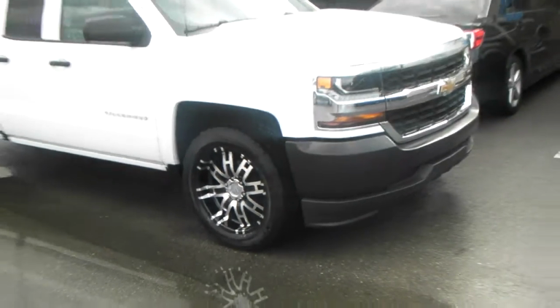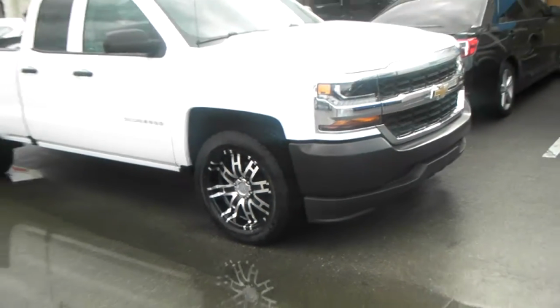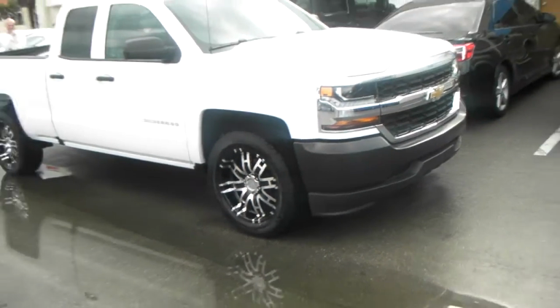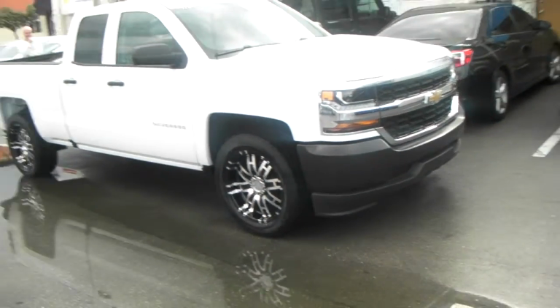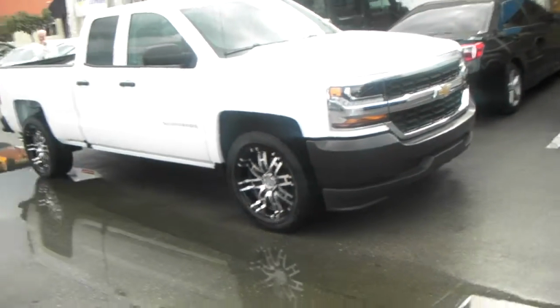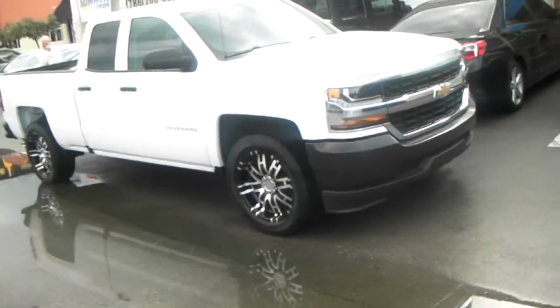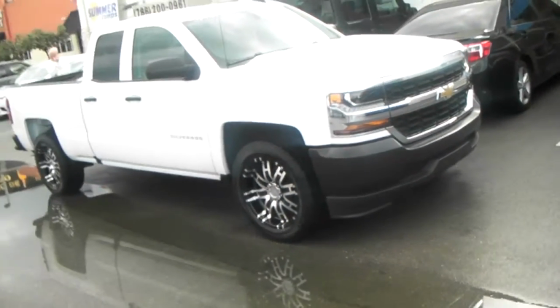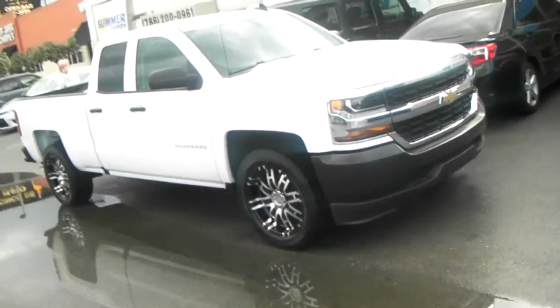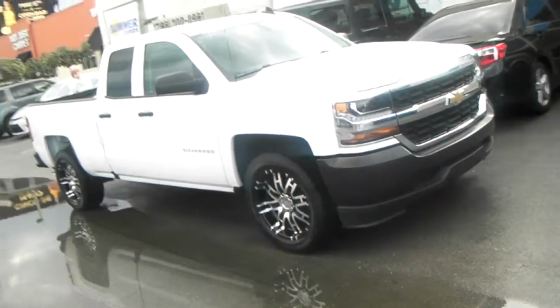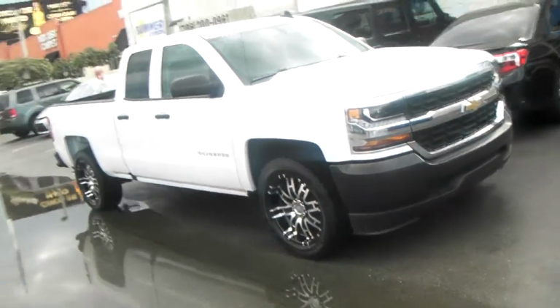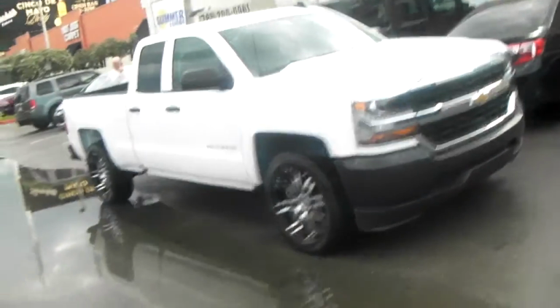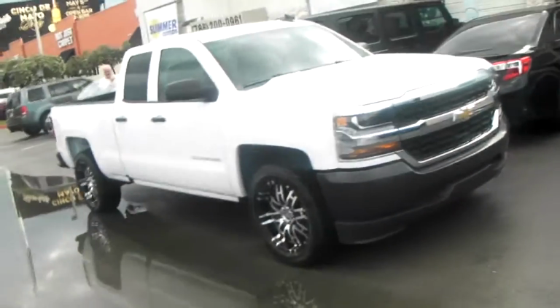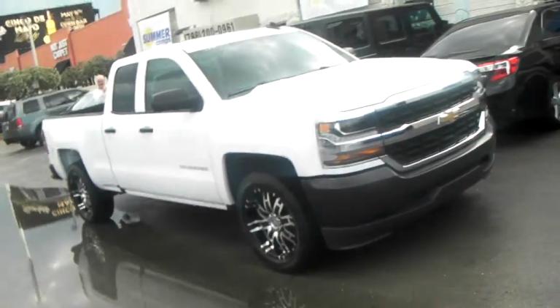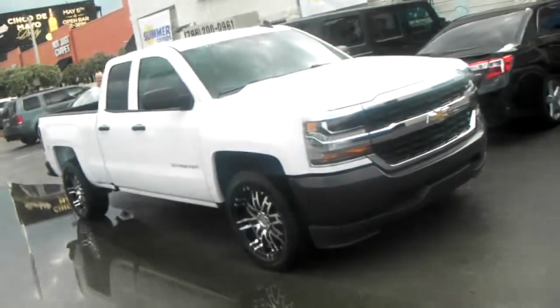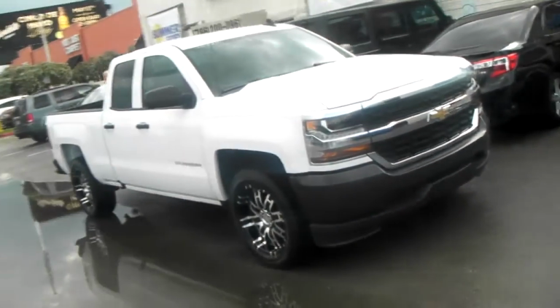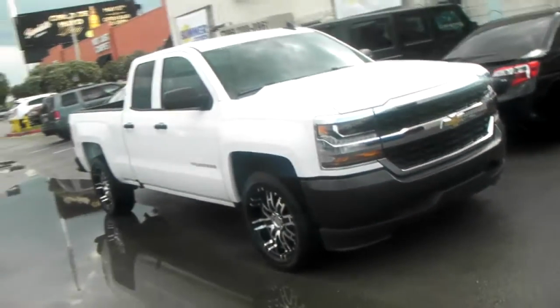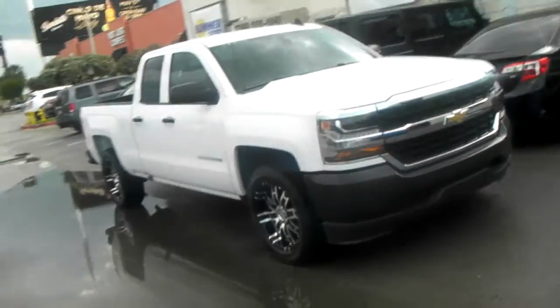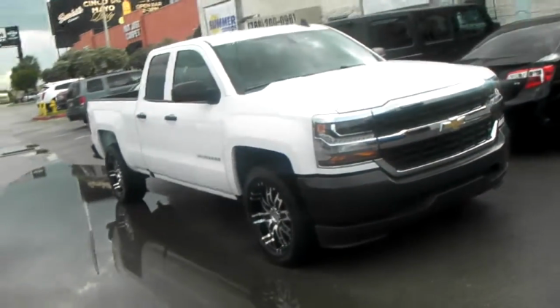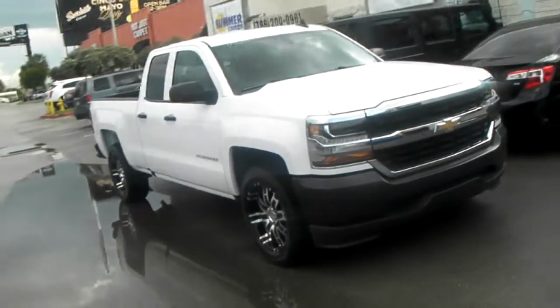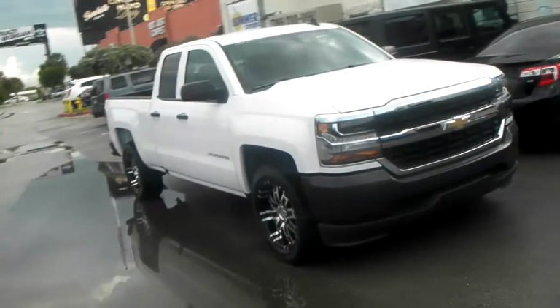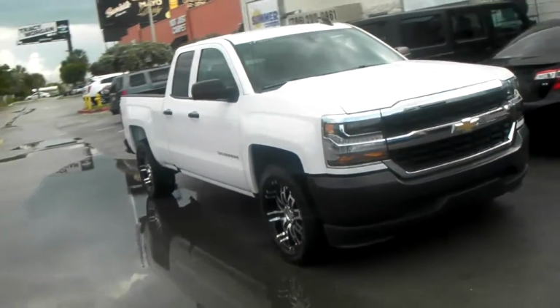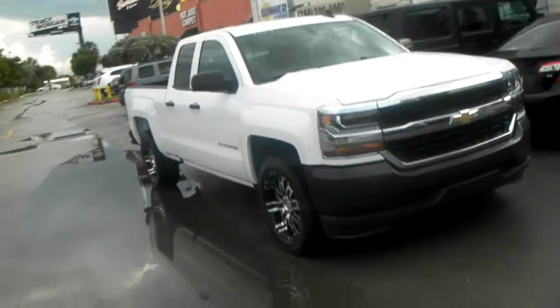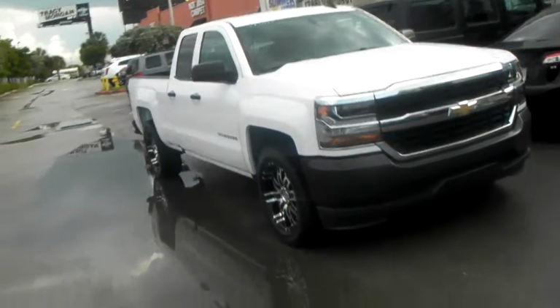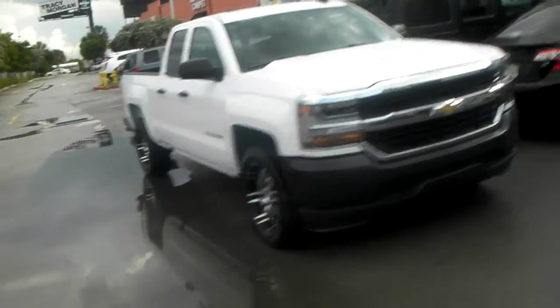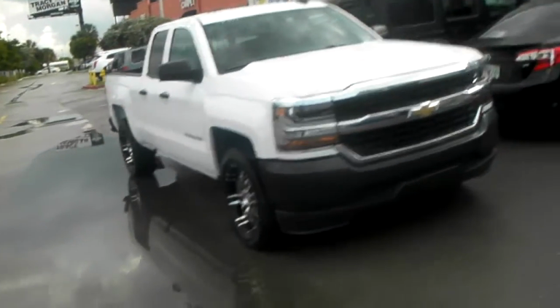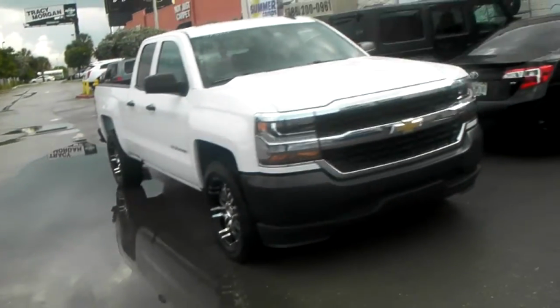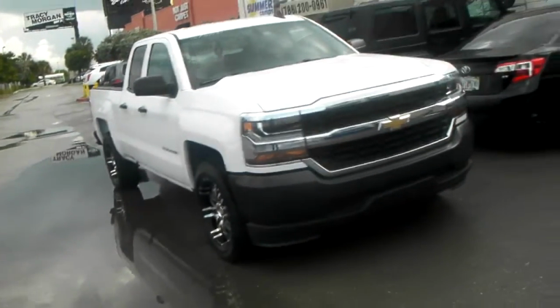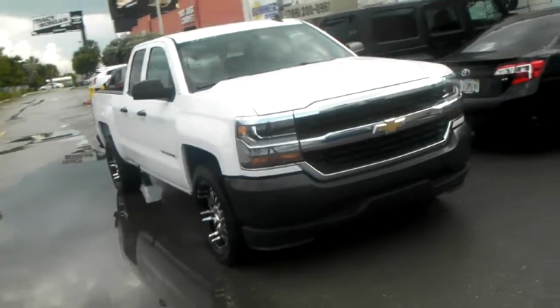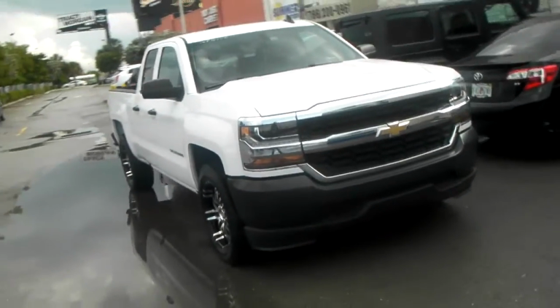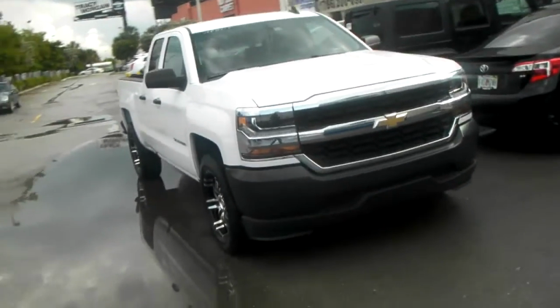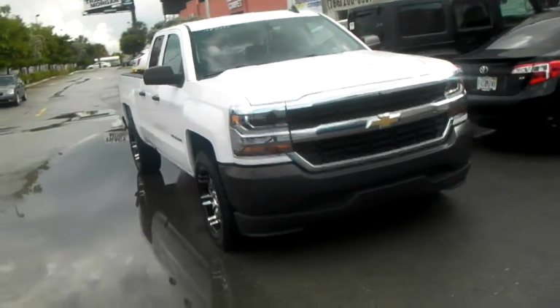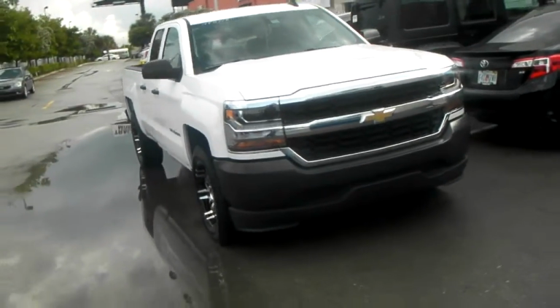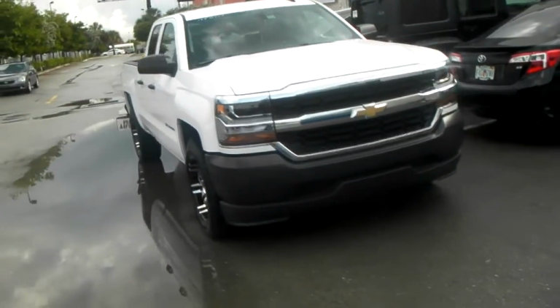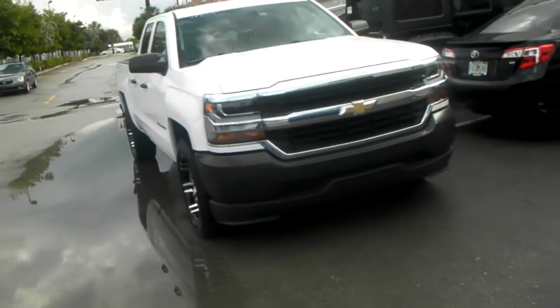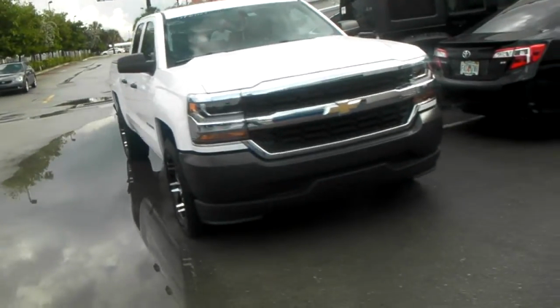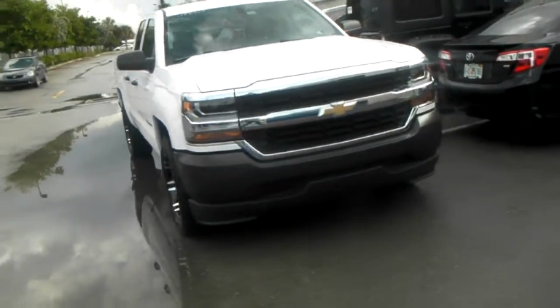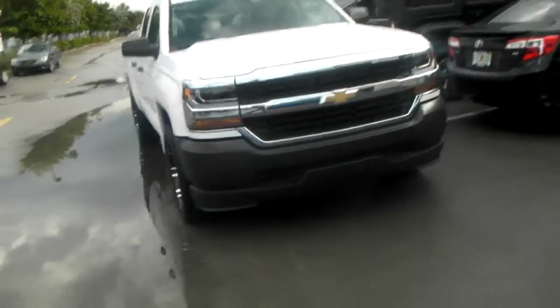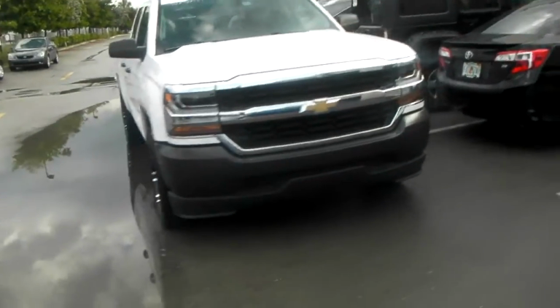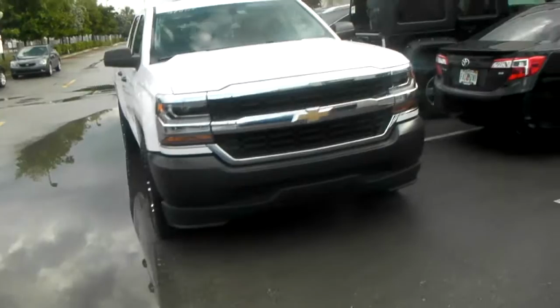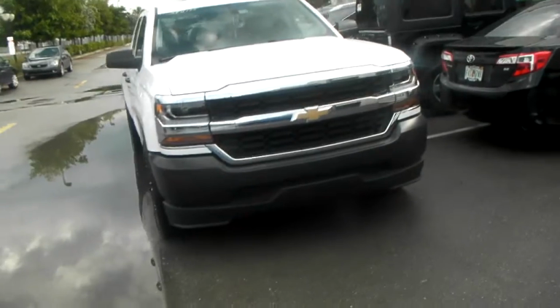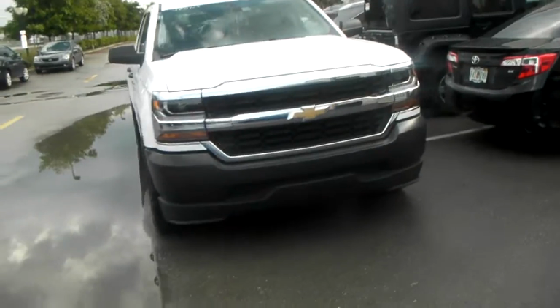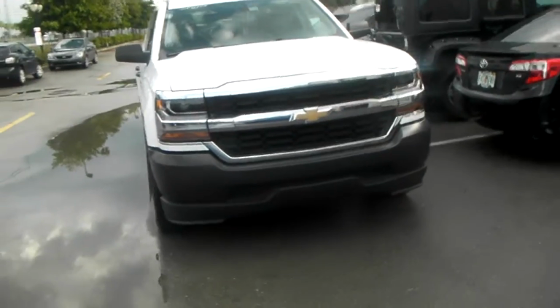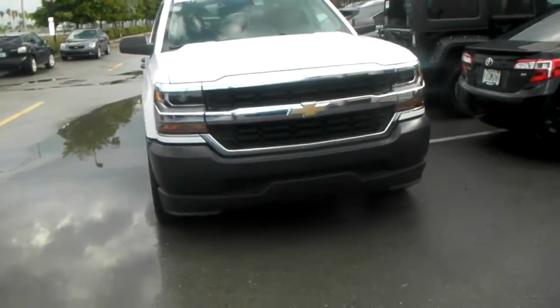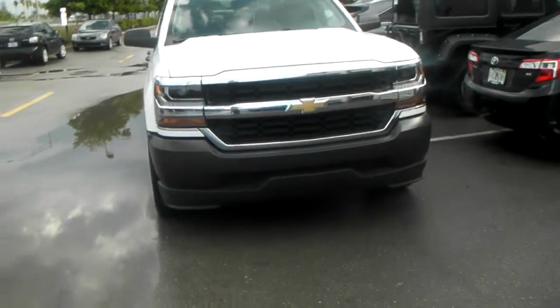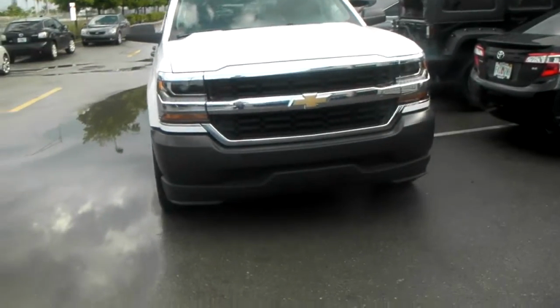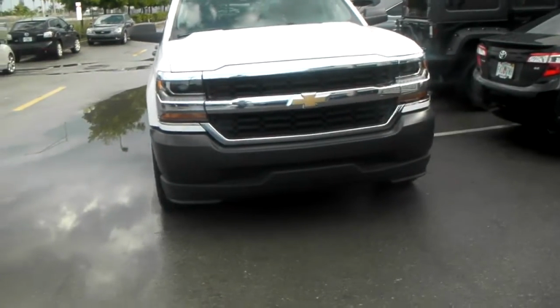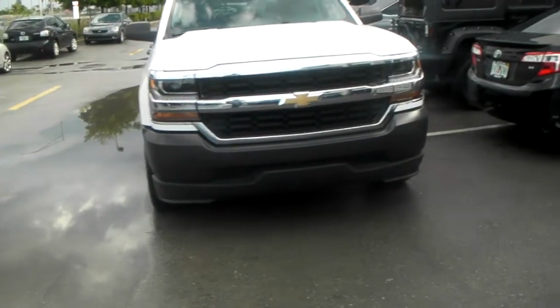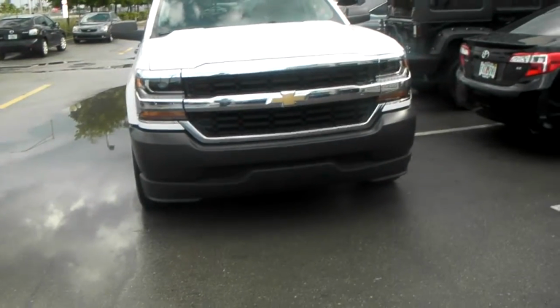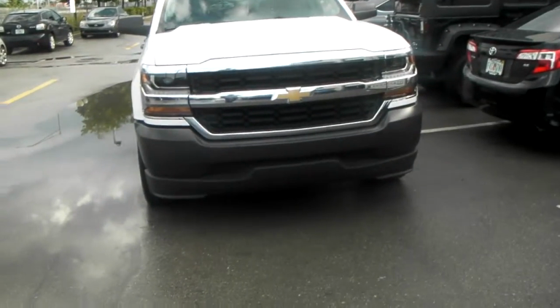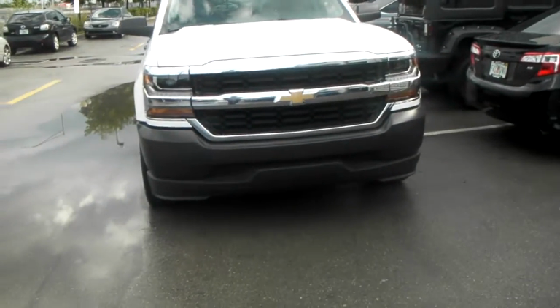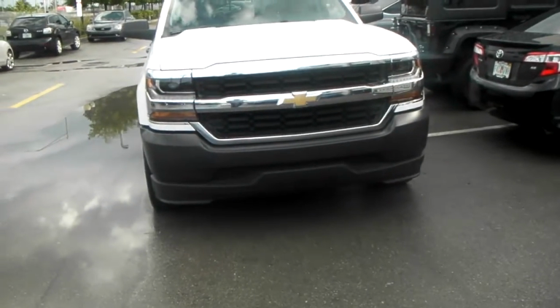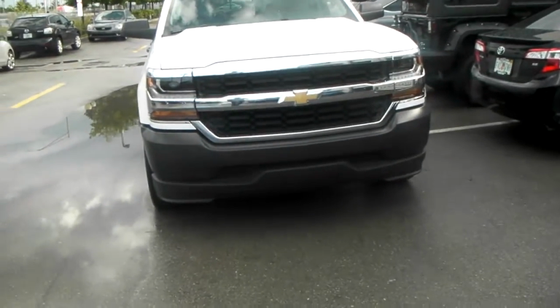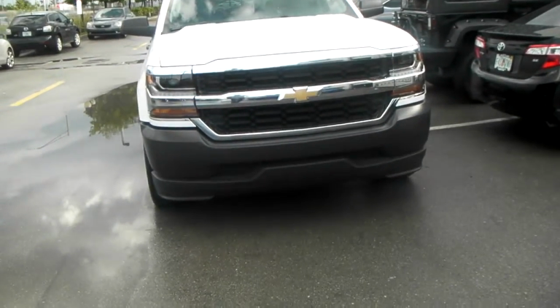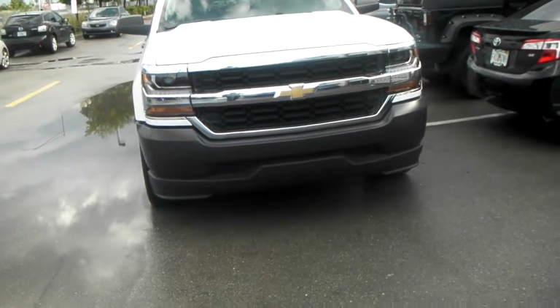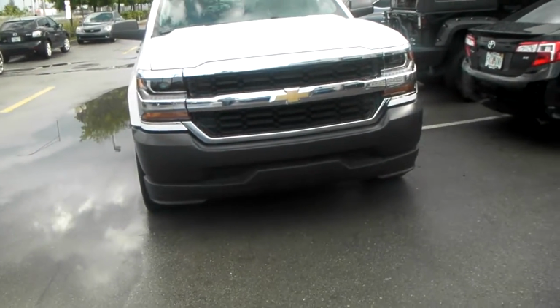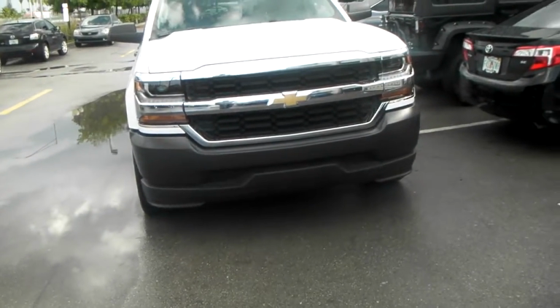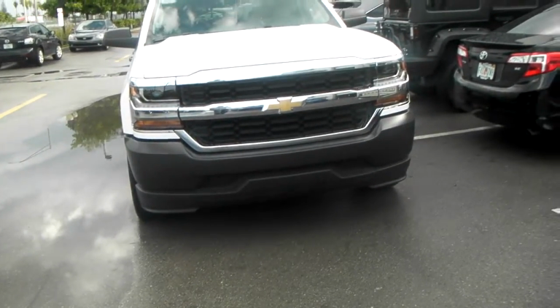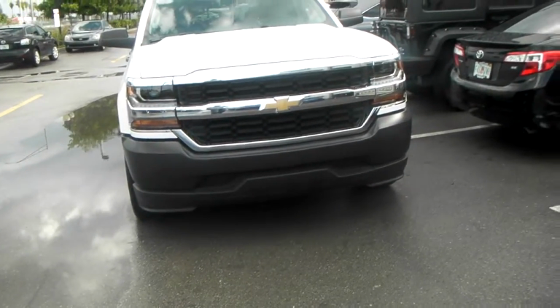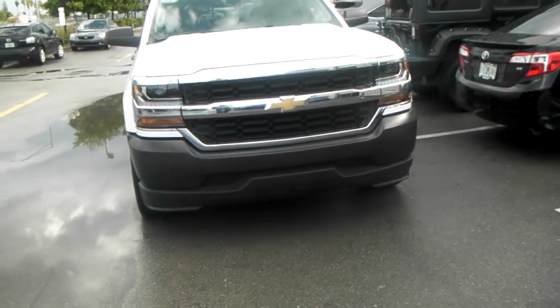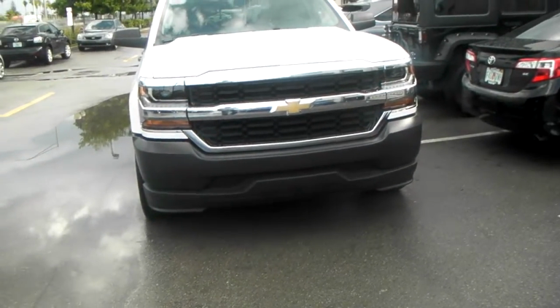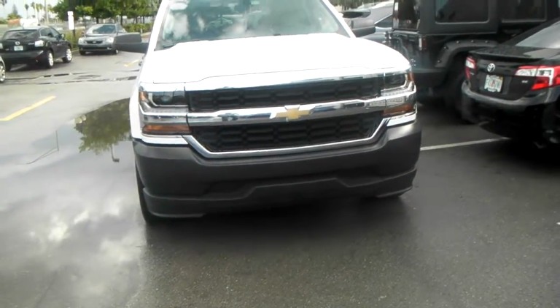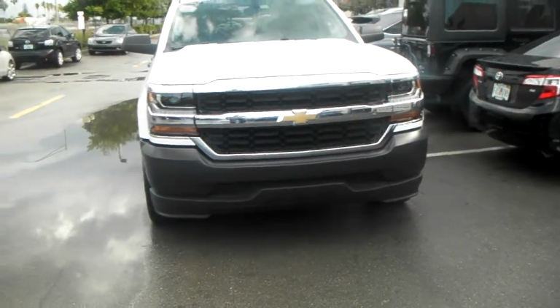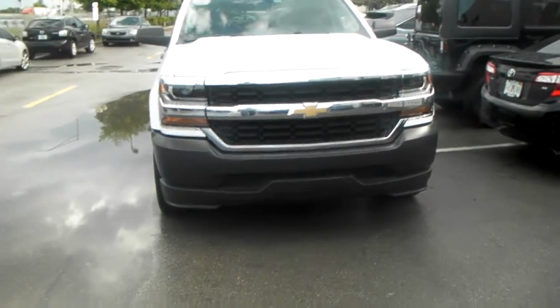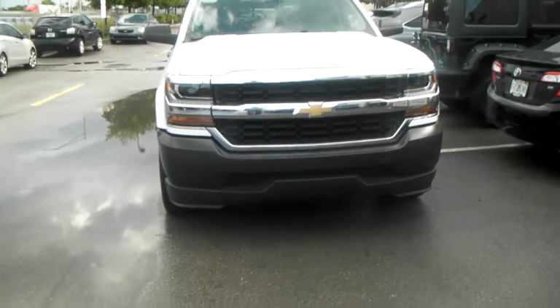This is a stock fitment. I'm going to walk around the vehicle so you can see how far or how close that is to the edge. That's like a little bit inside of the edge.